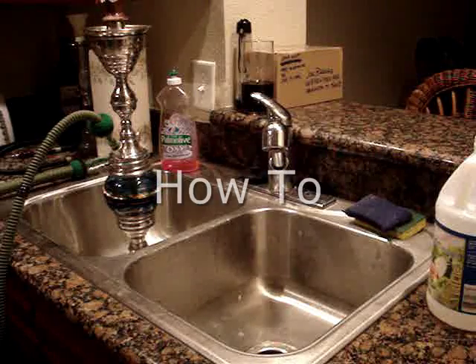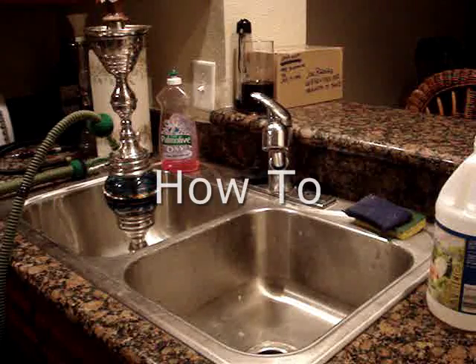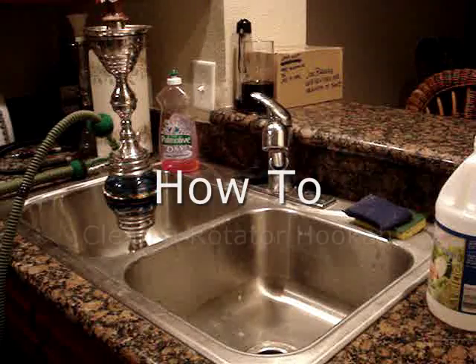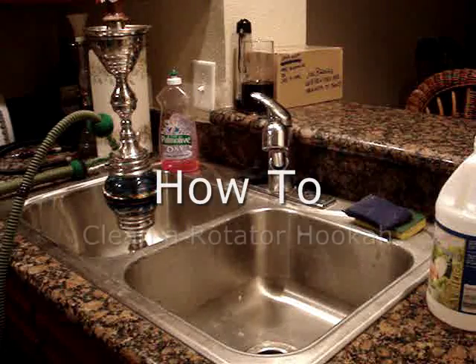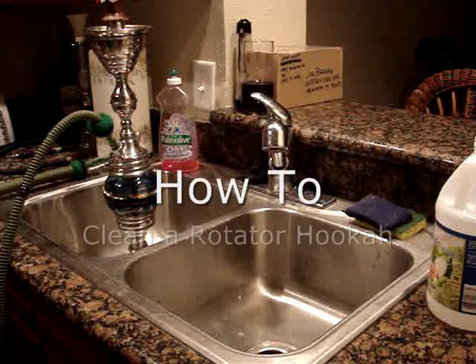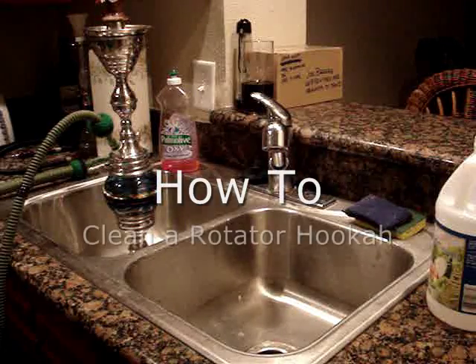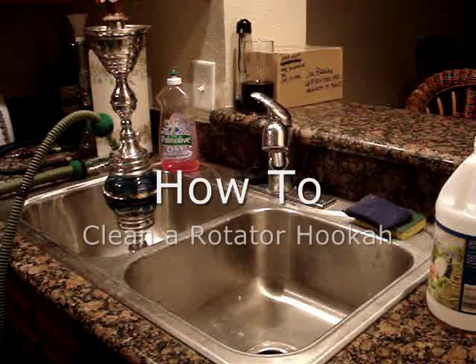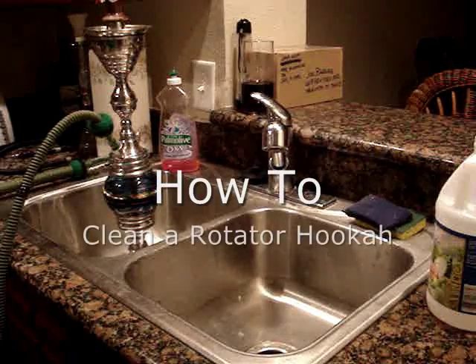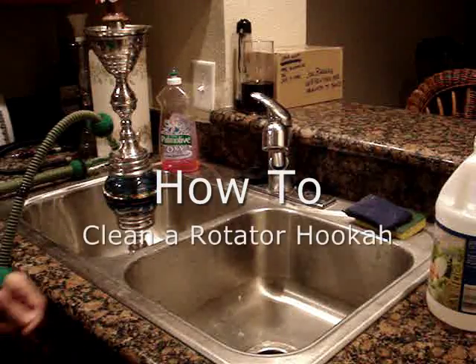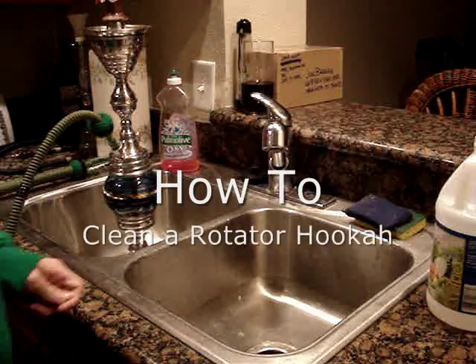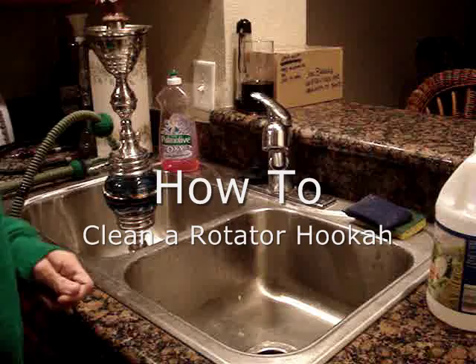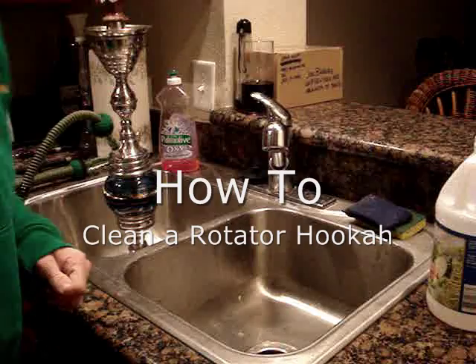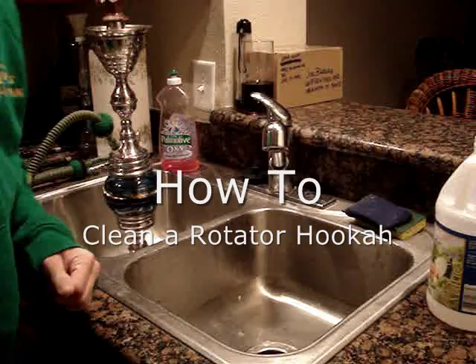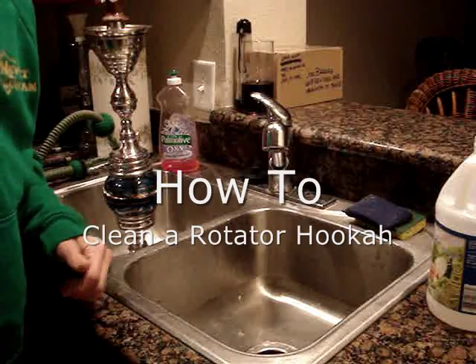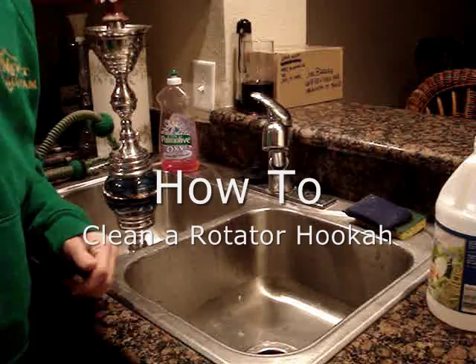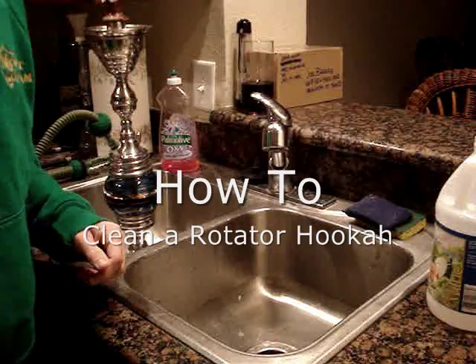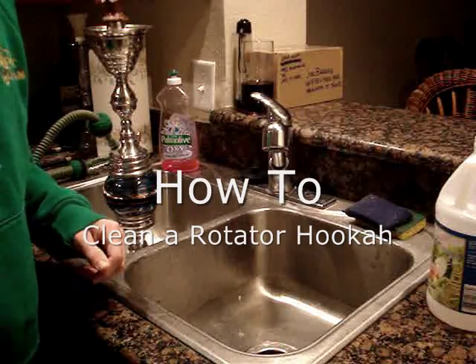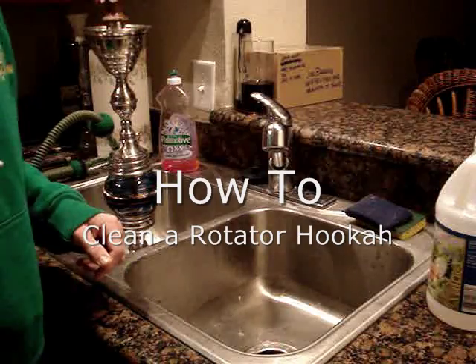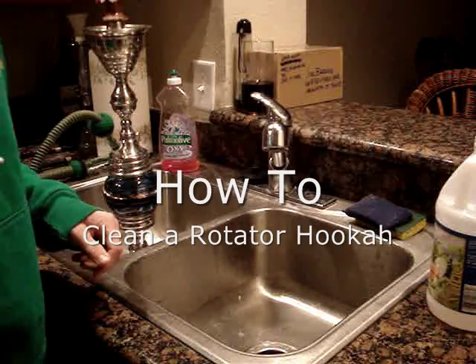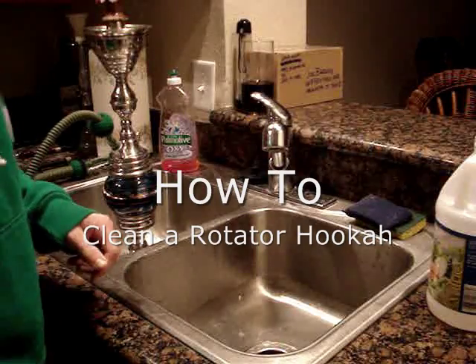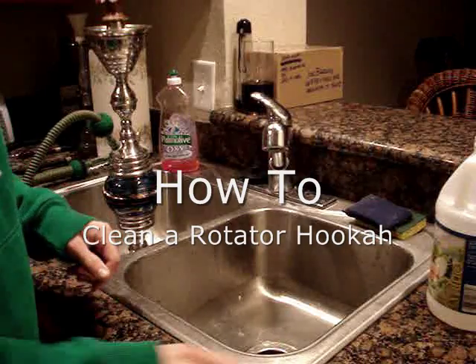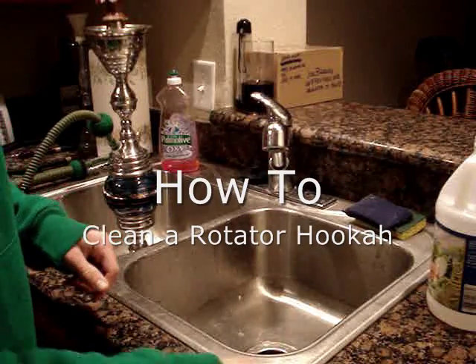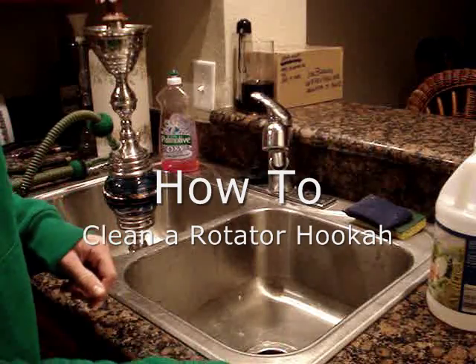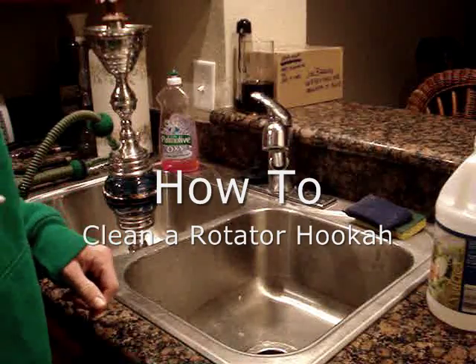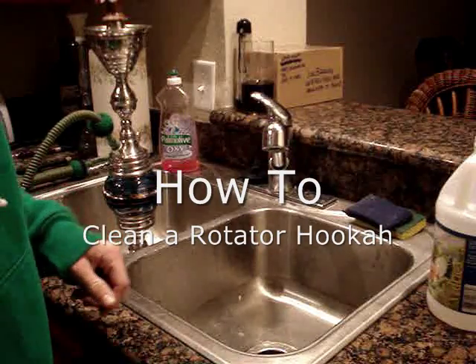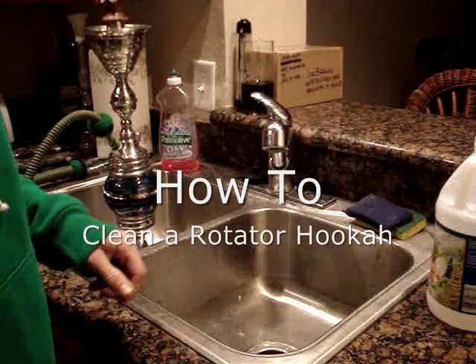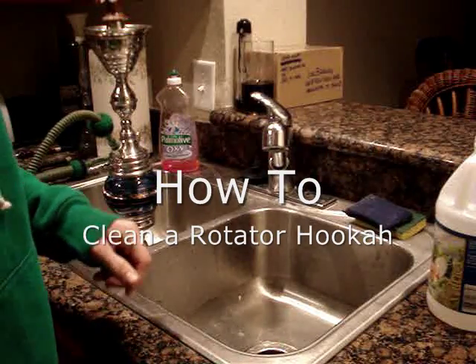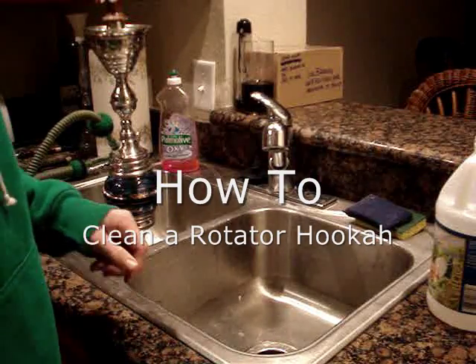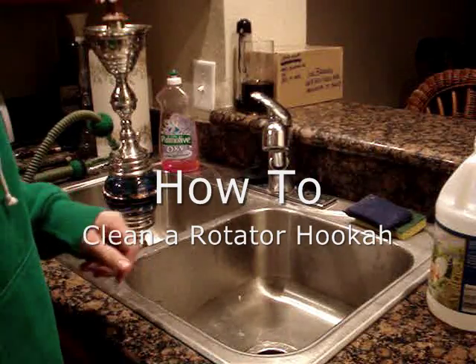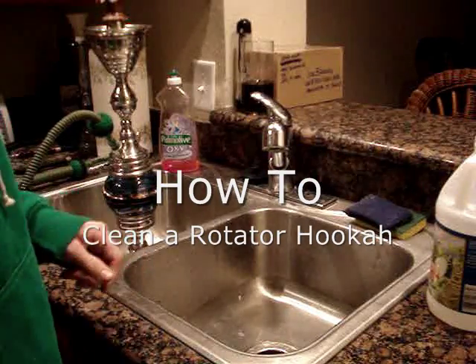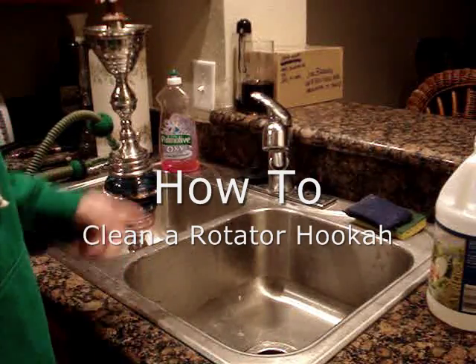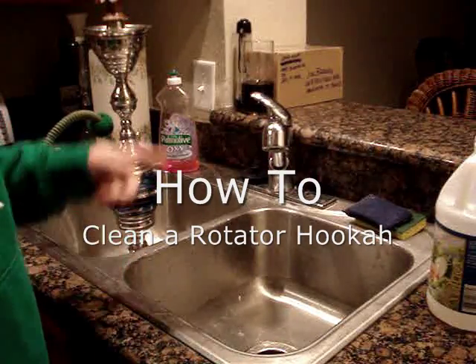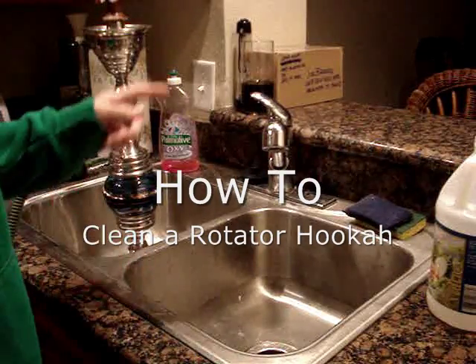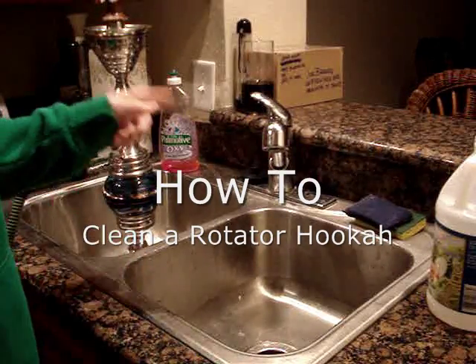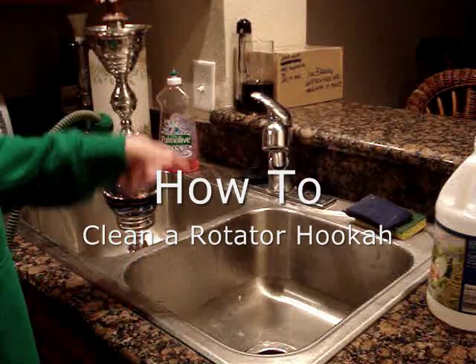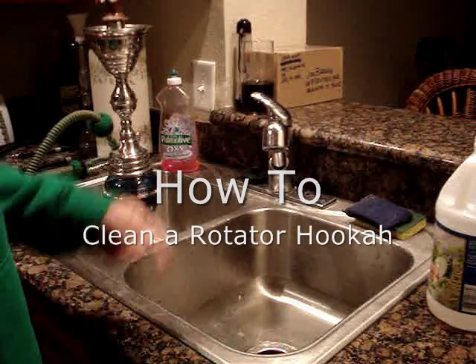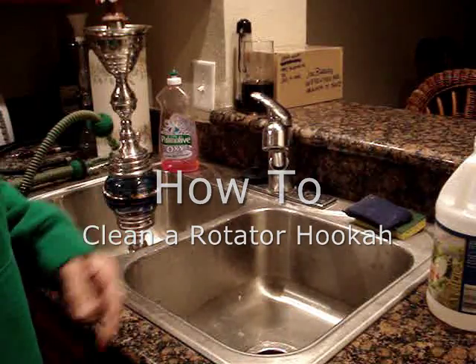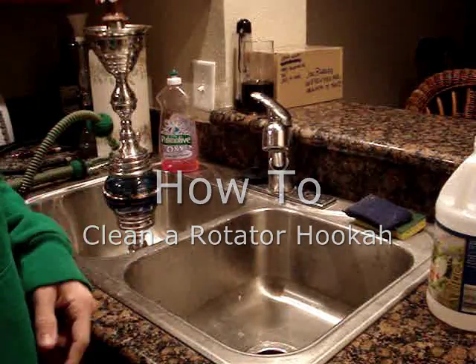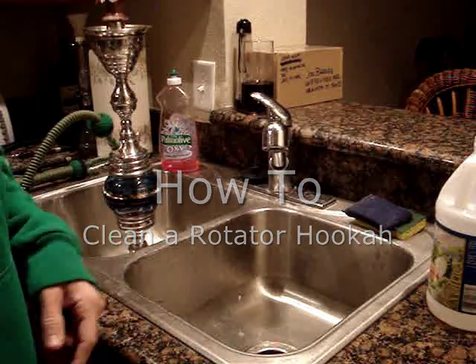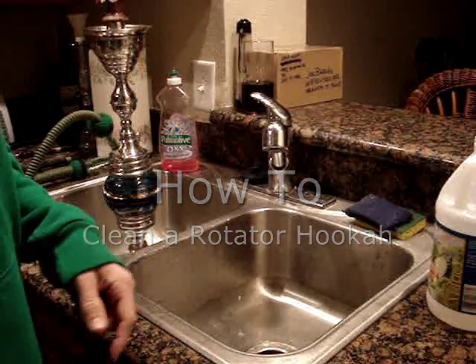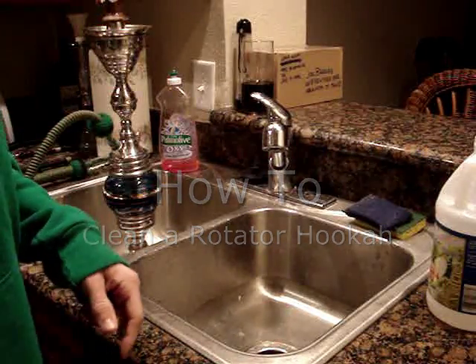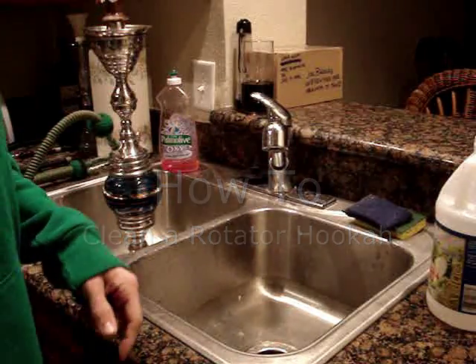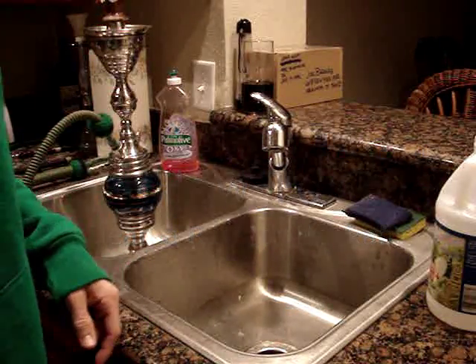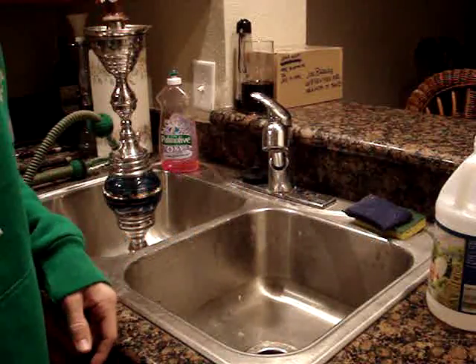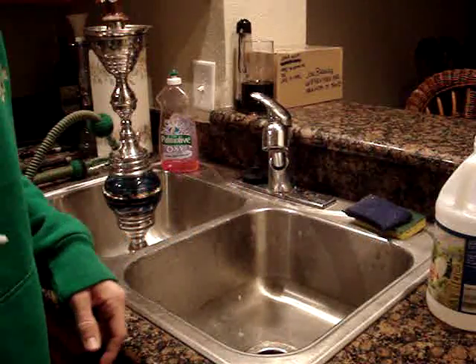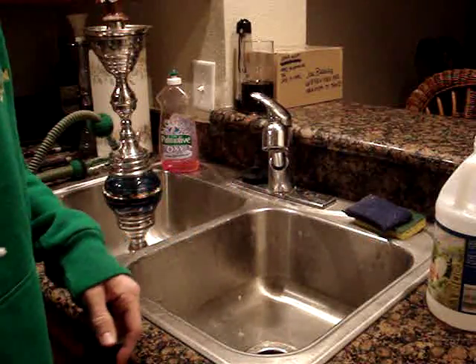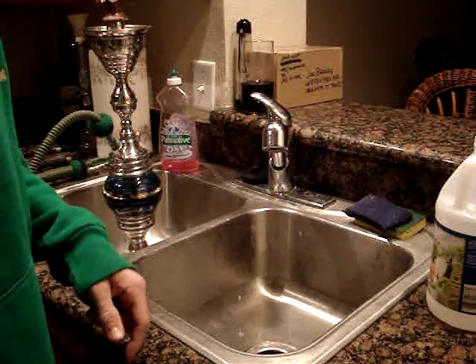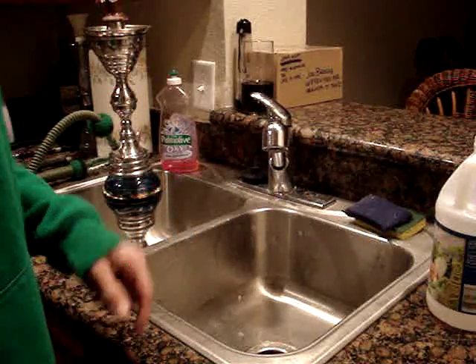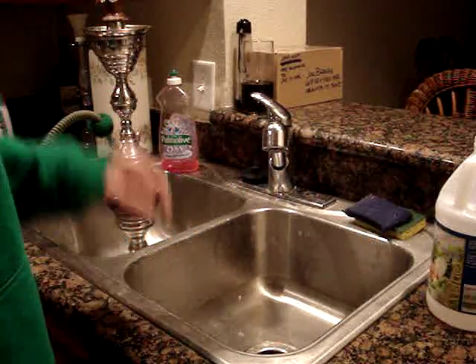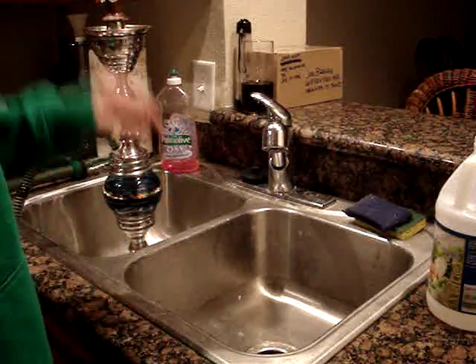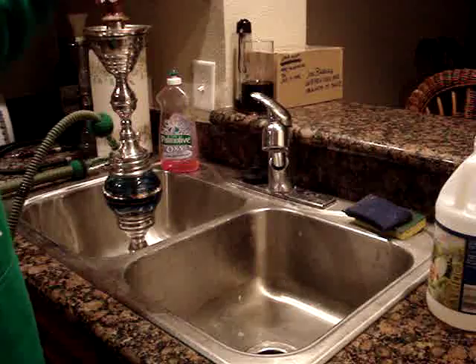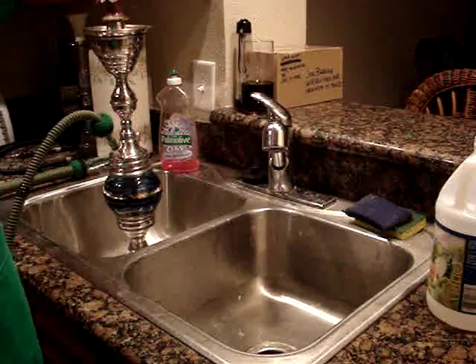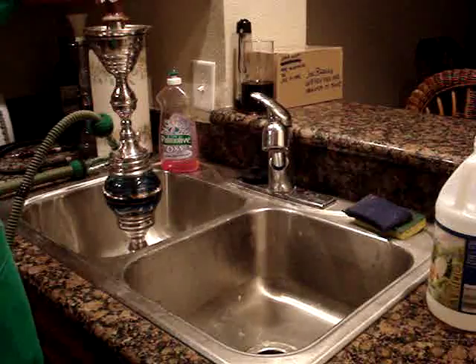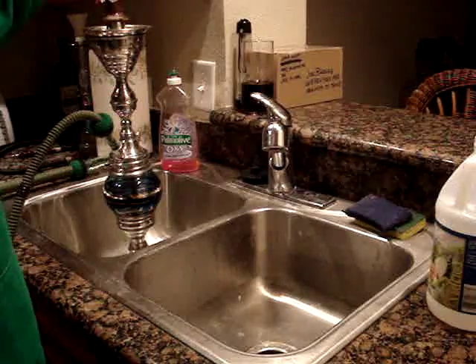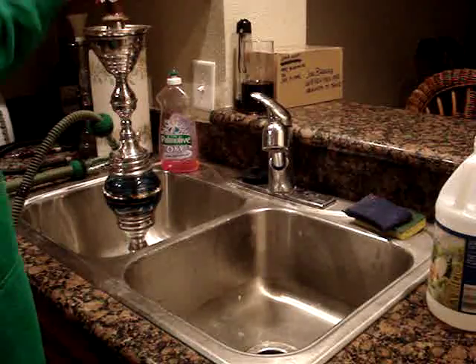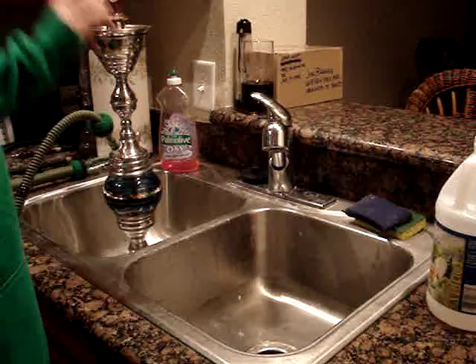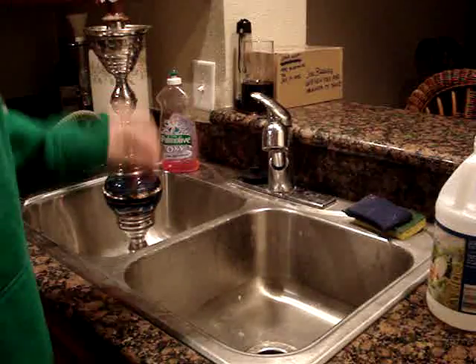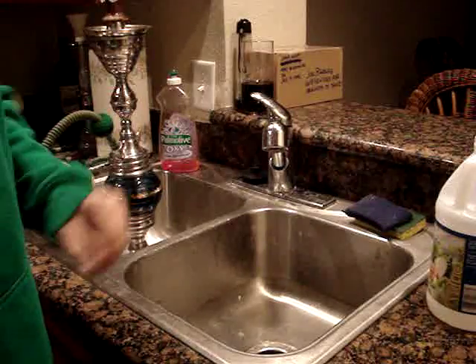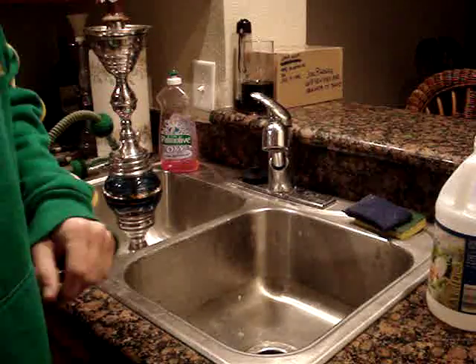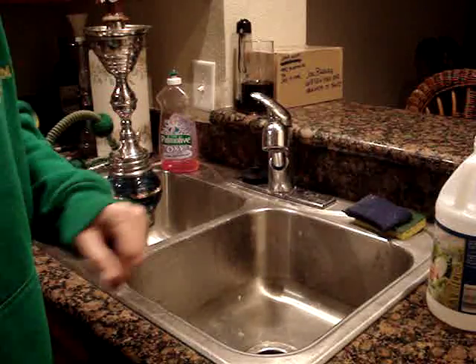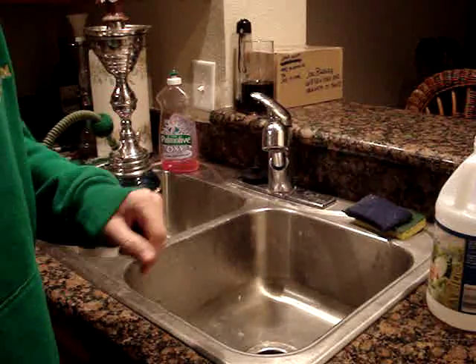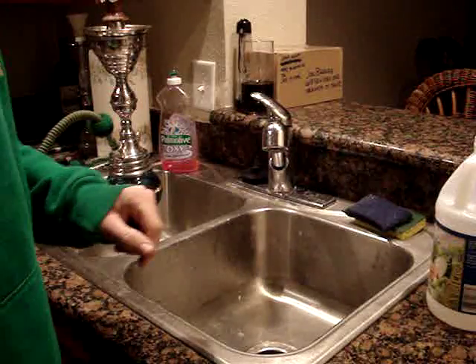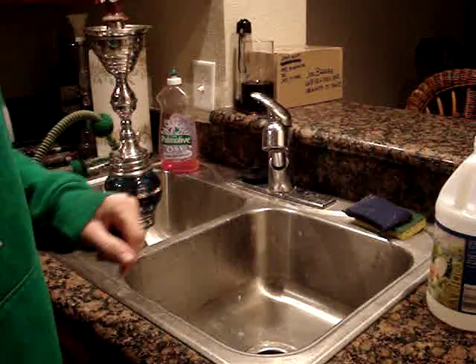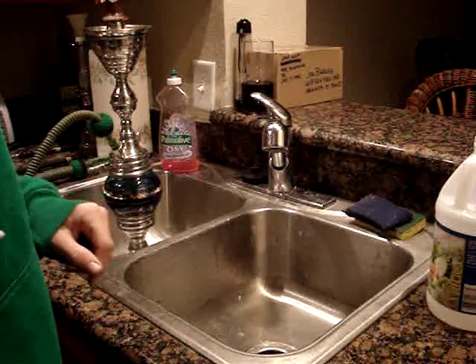Hey guys, it's Jake from Hookadomain.com. Tonight we're going to be showing you how we disassemble and clean our 26 inch rotator hookah.